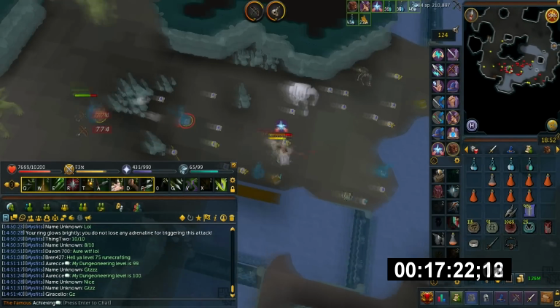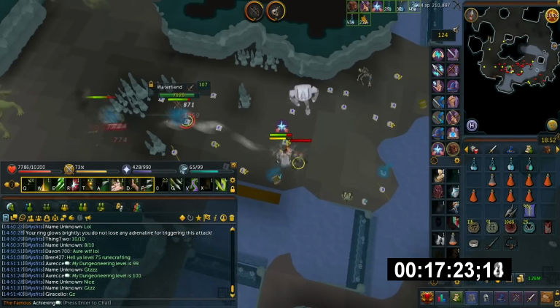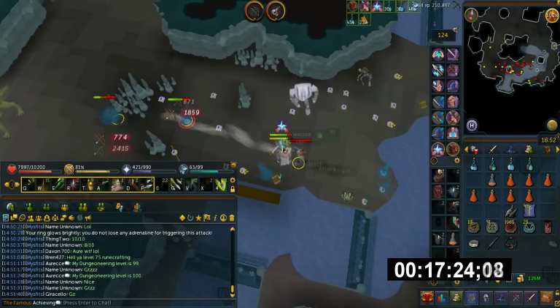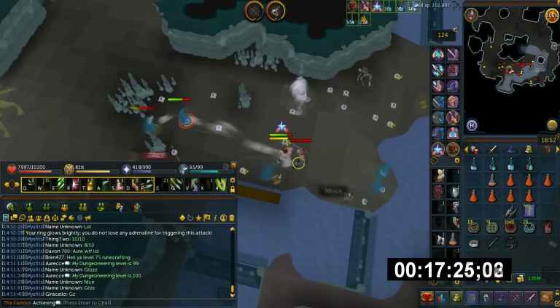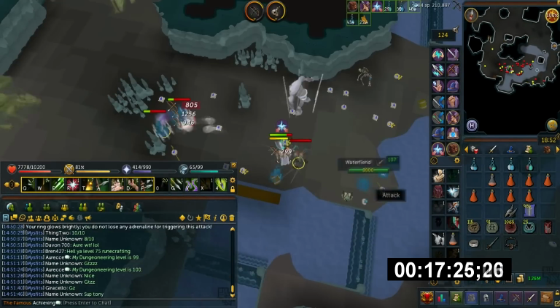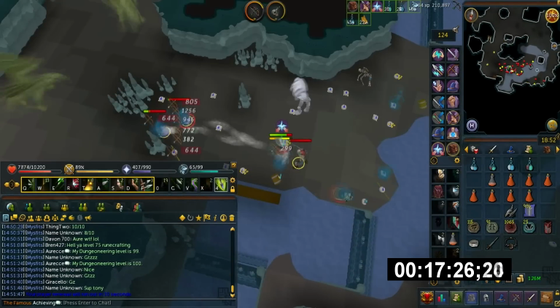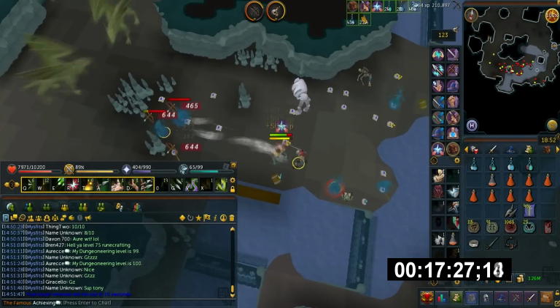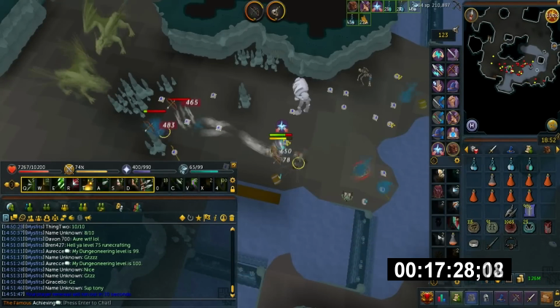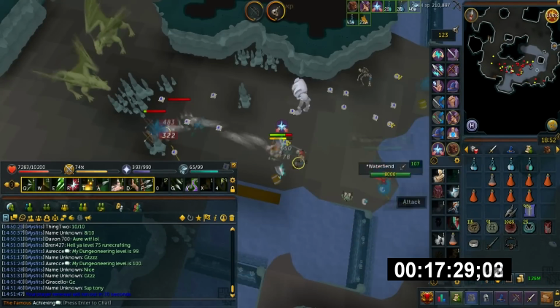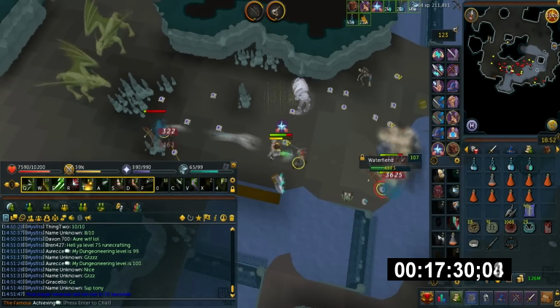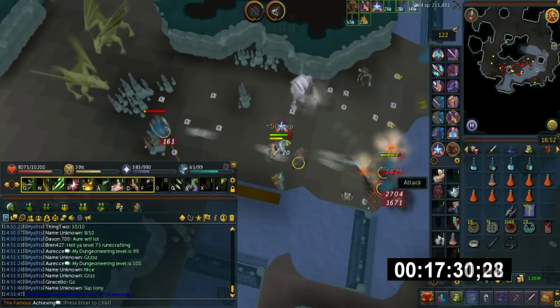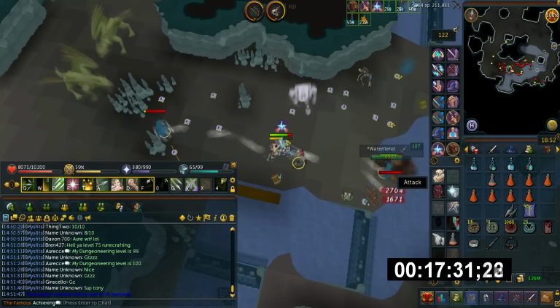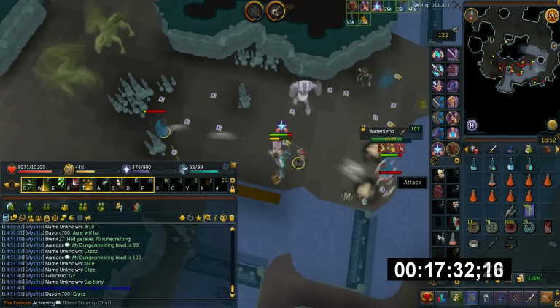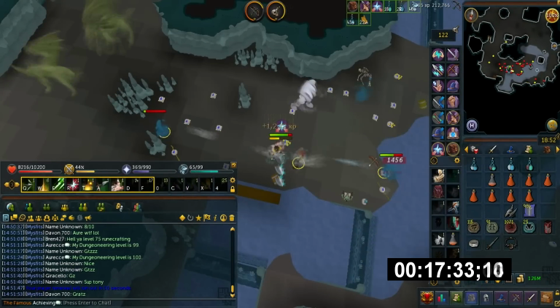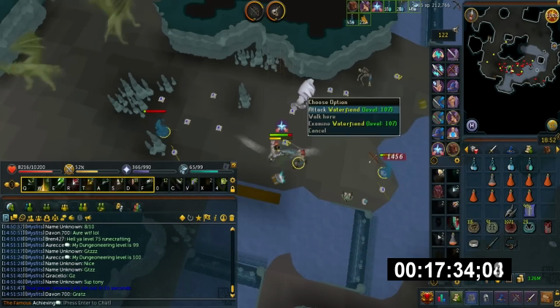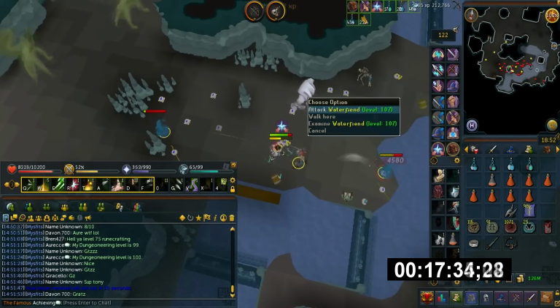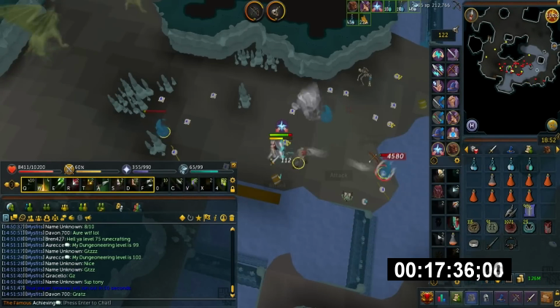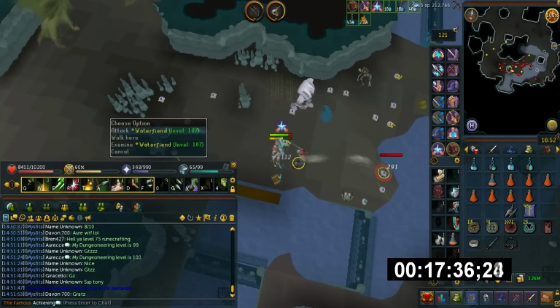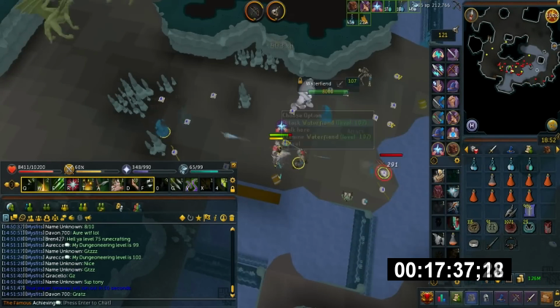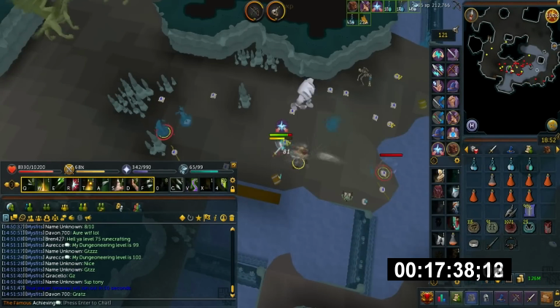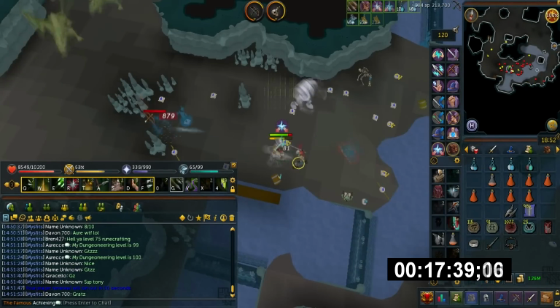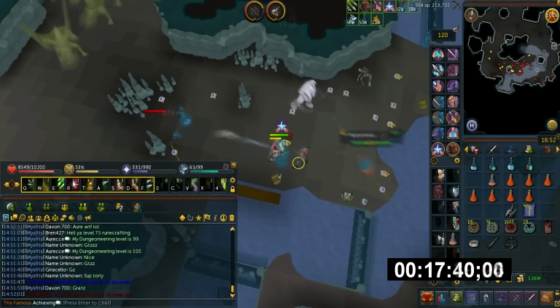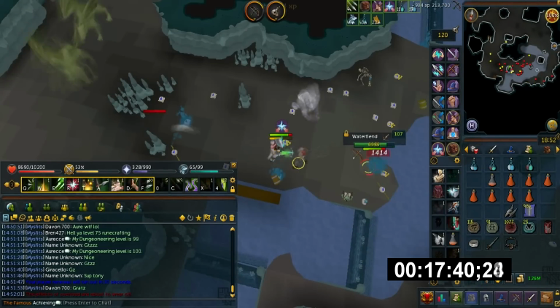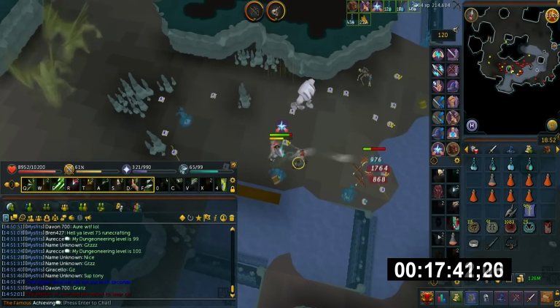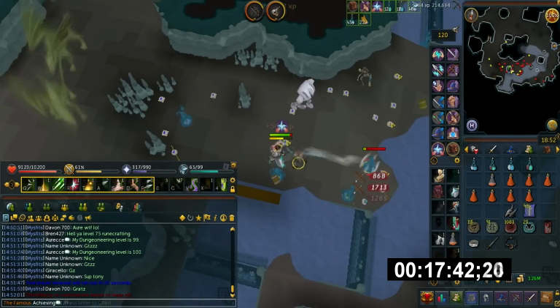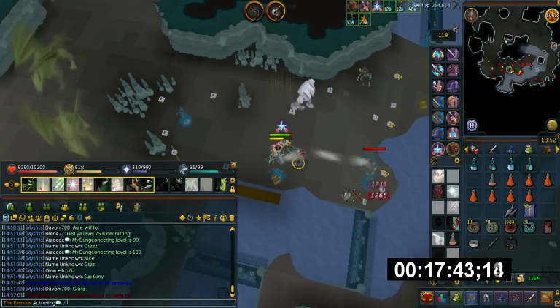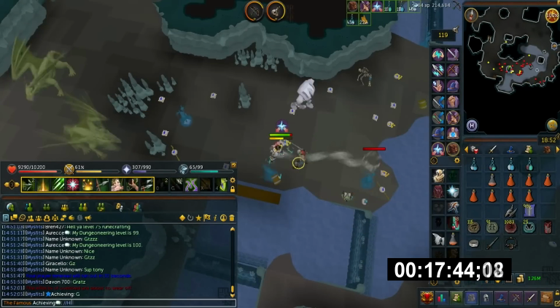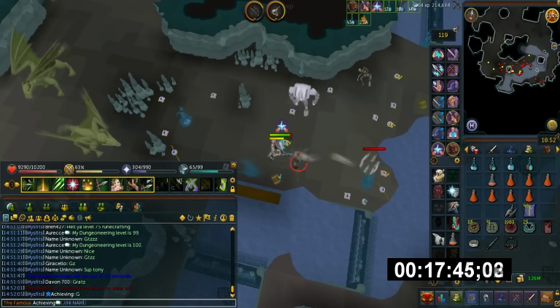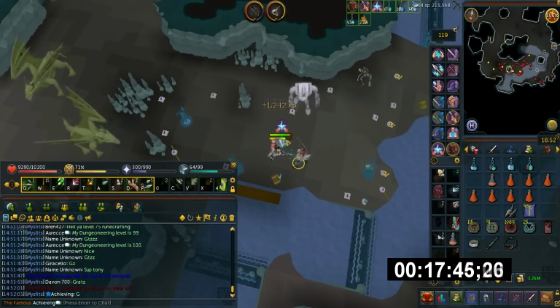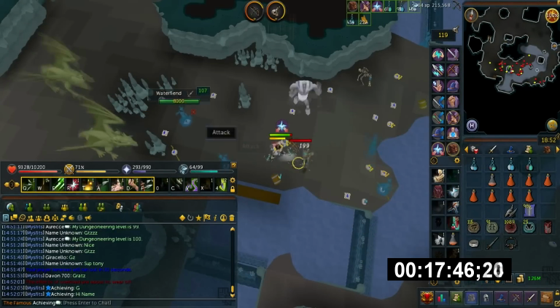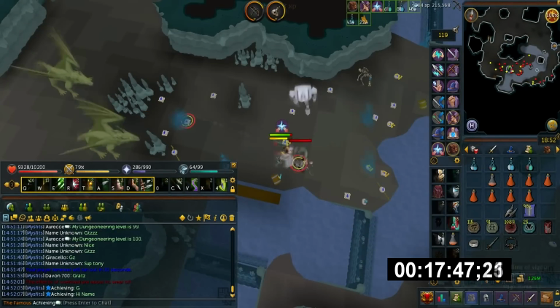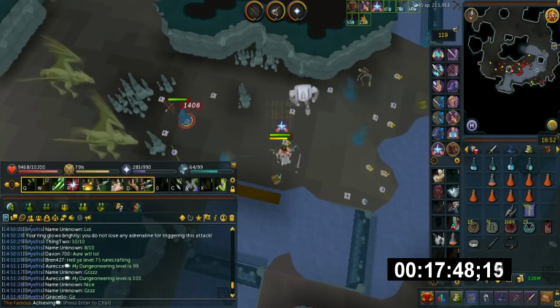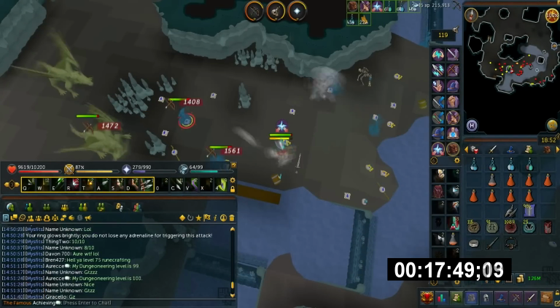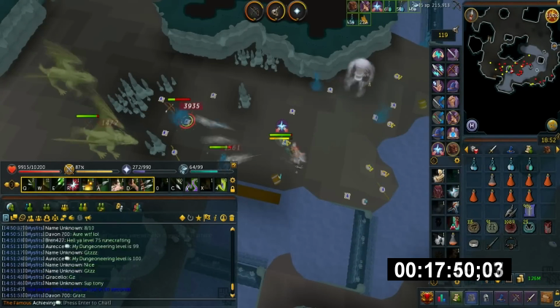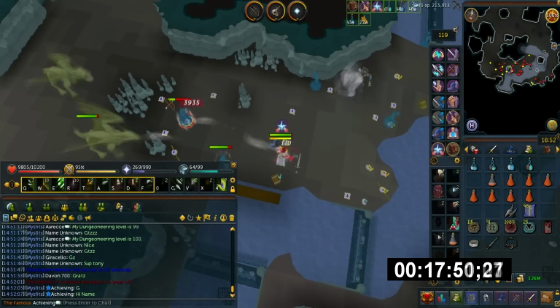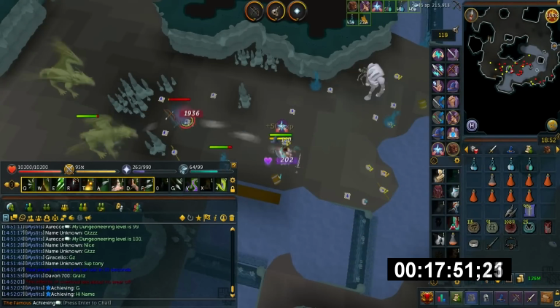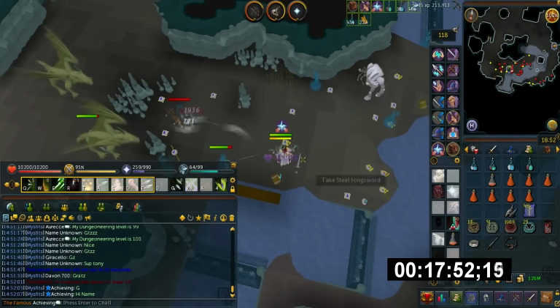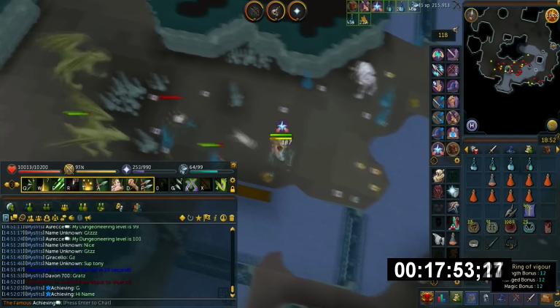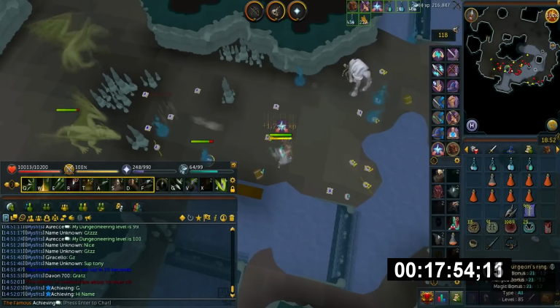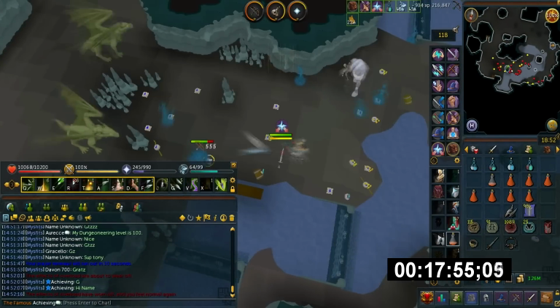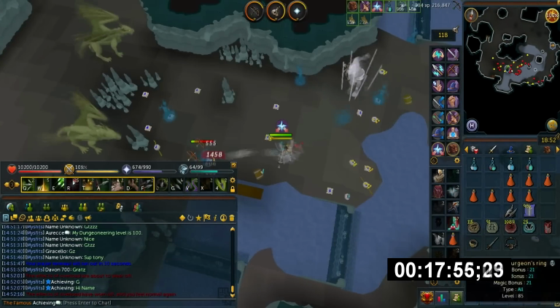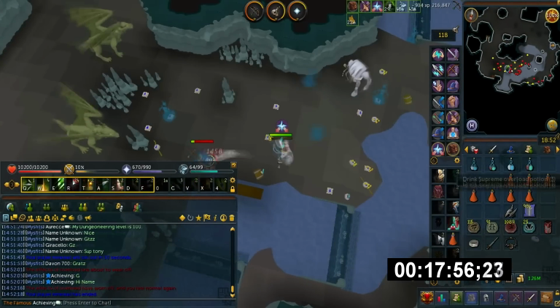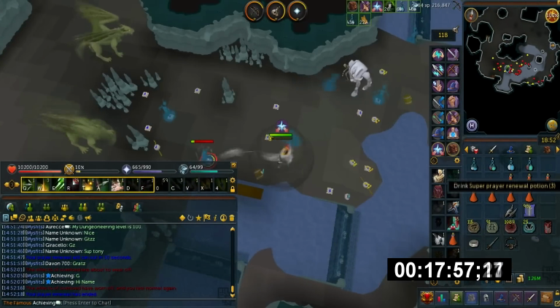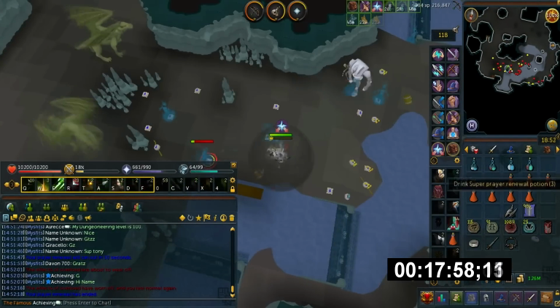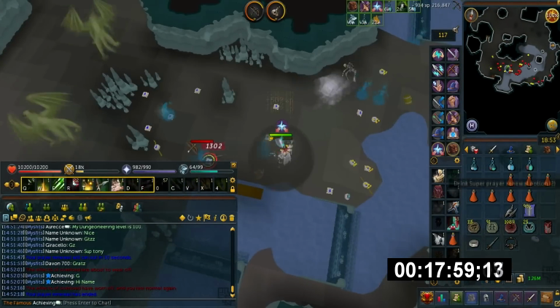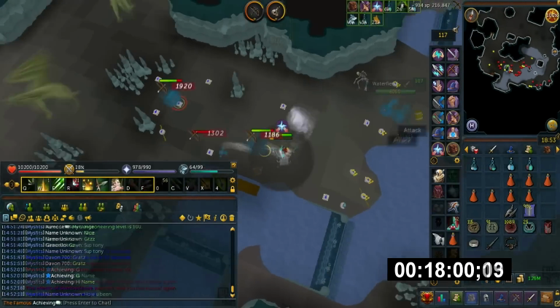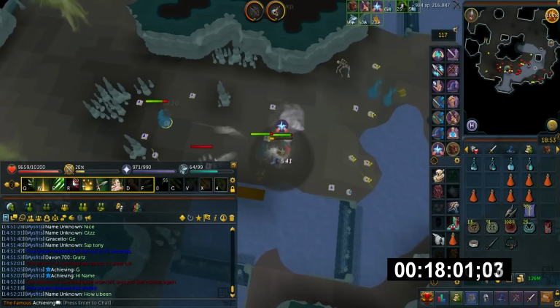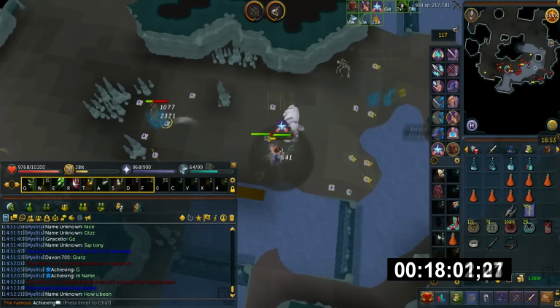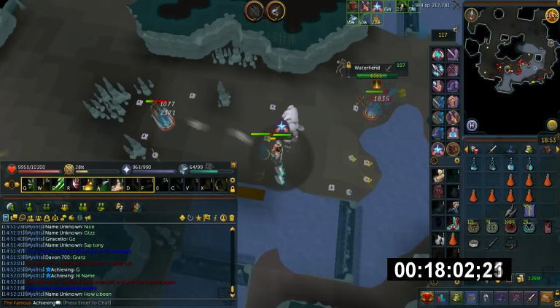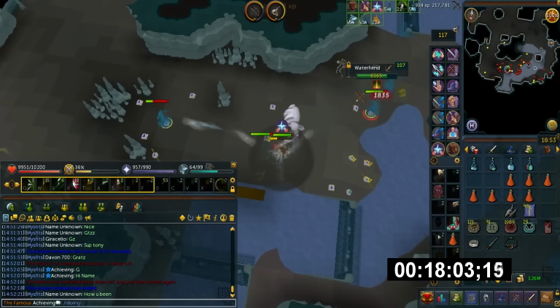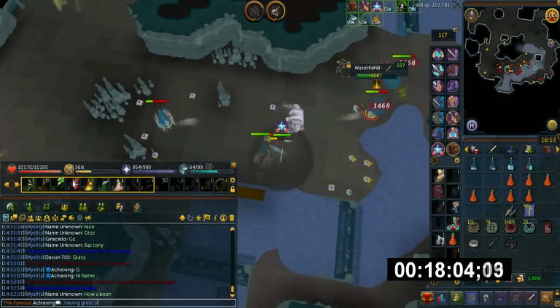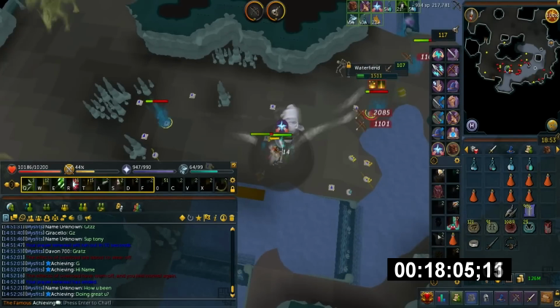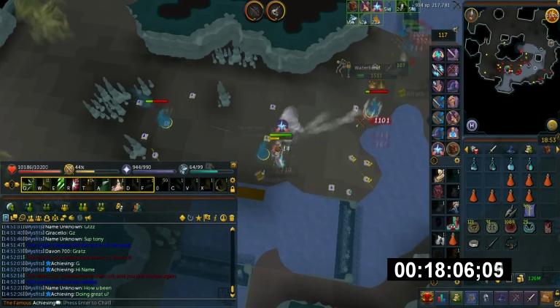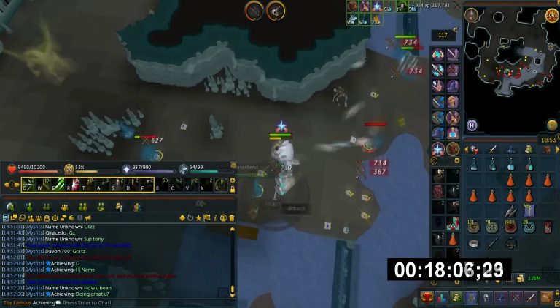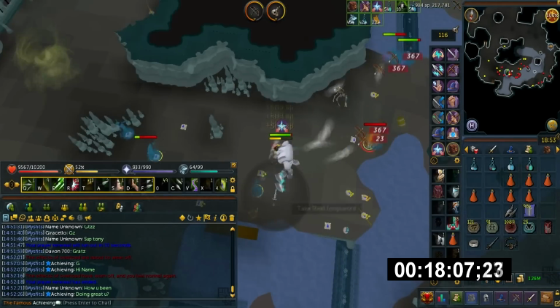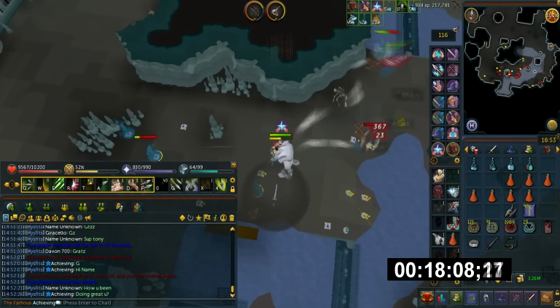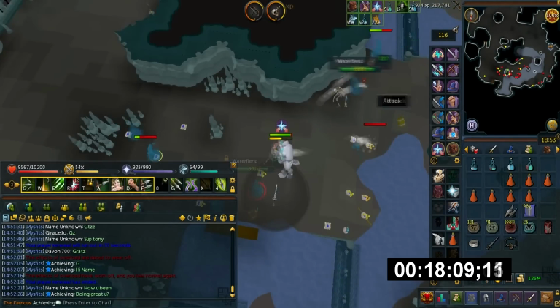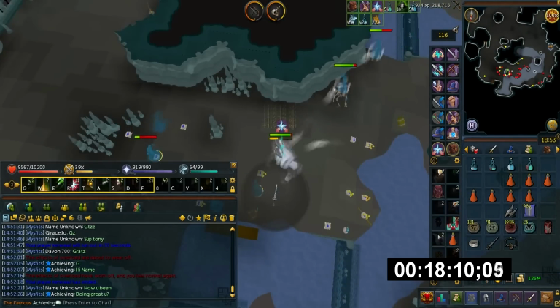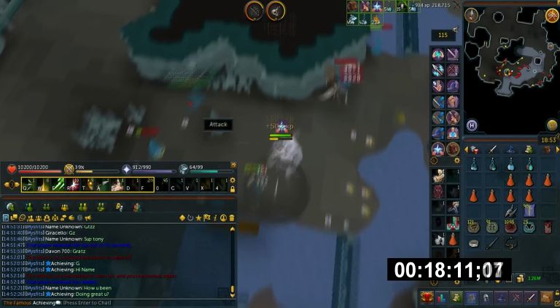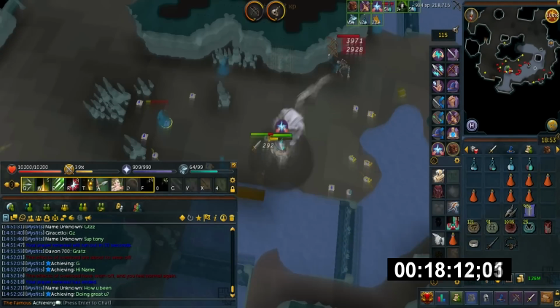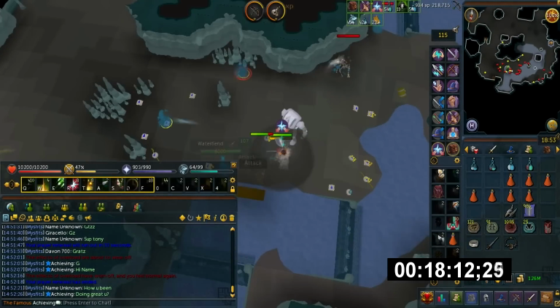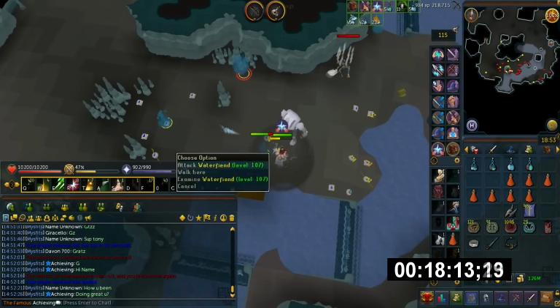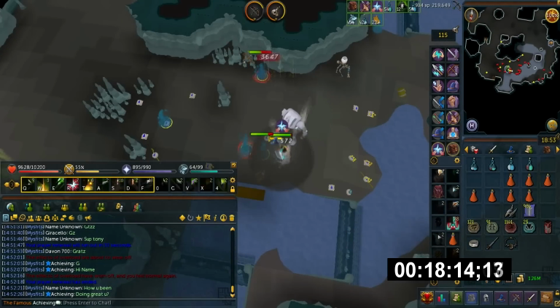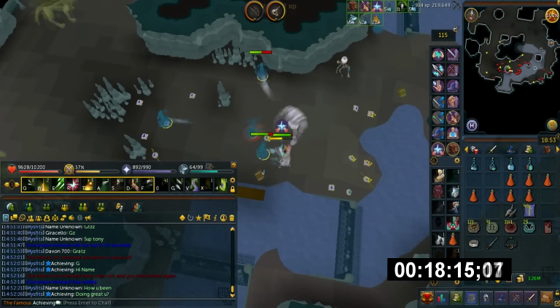Spirit Cape also helps here, and Completionist Cape retains the effects of it. The Prayer I'm using is Leech Range Strength and Soul Split.